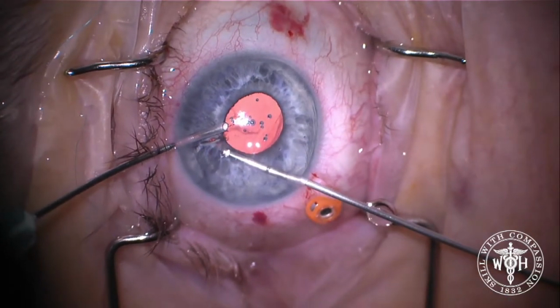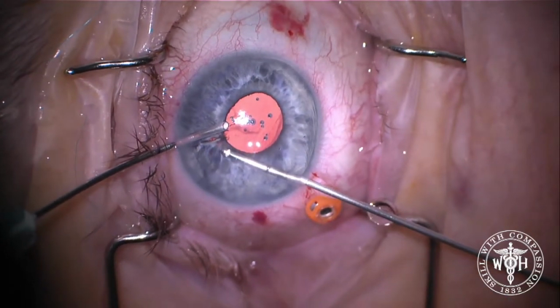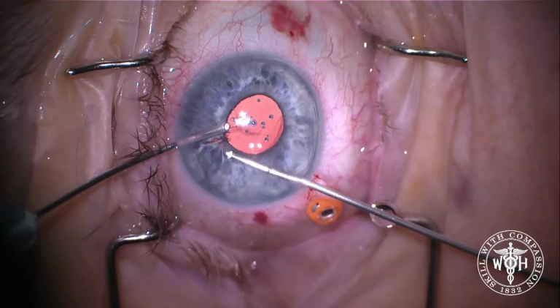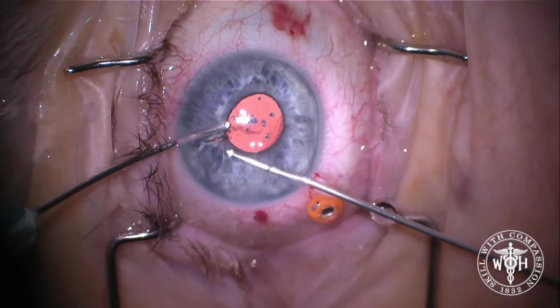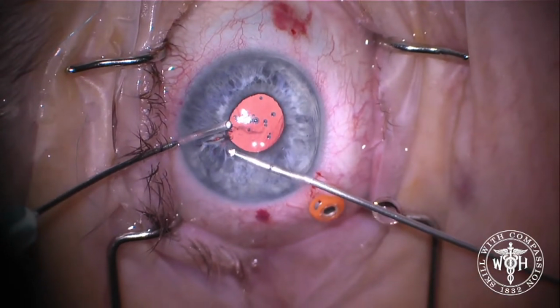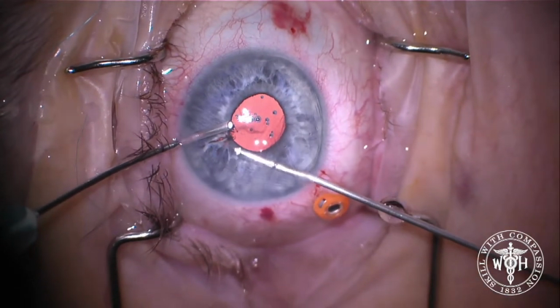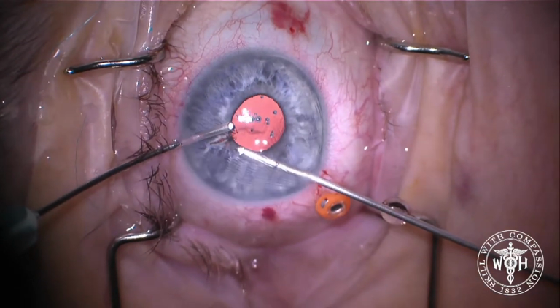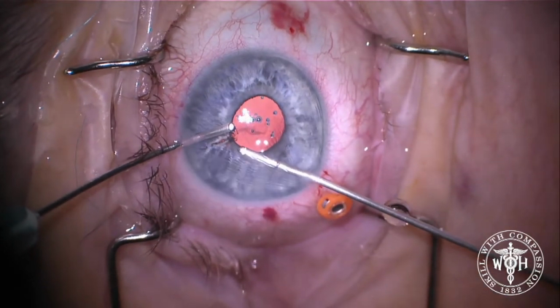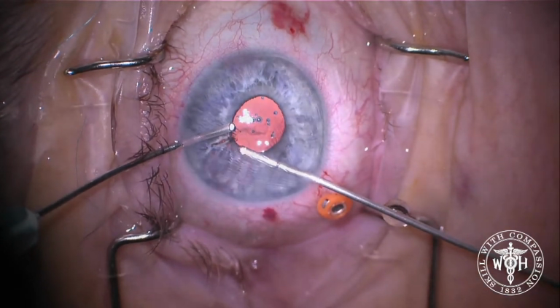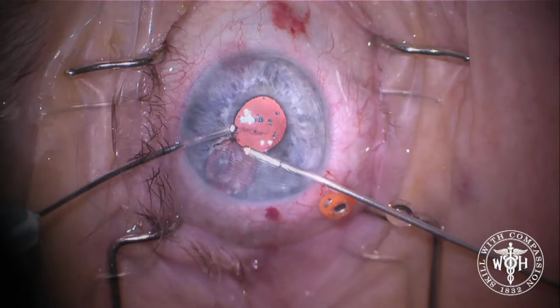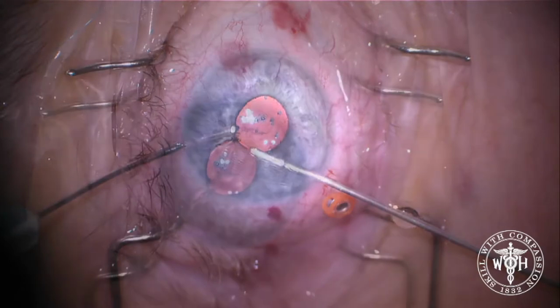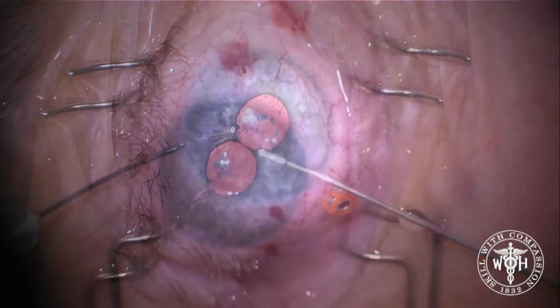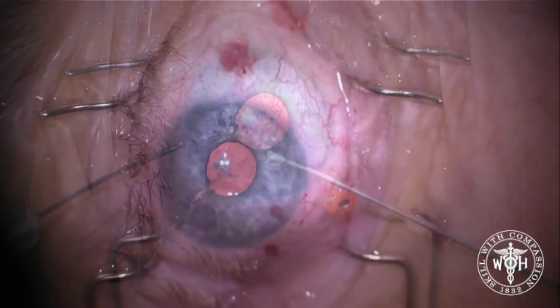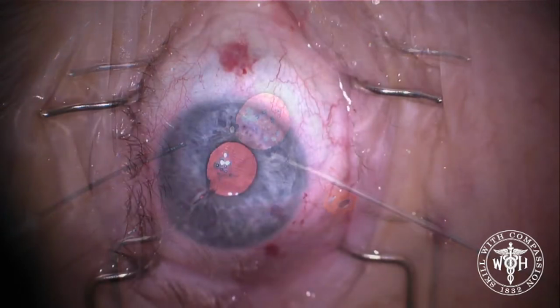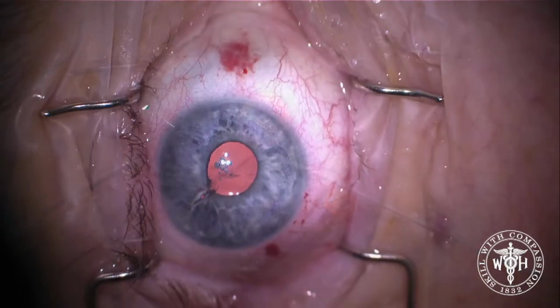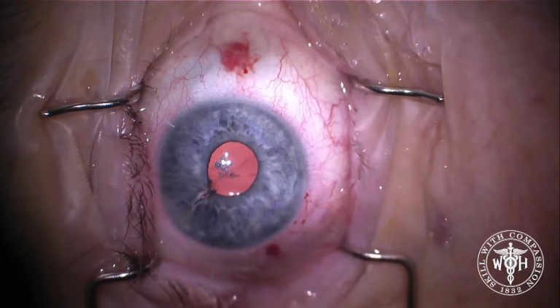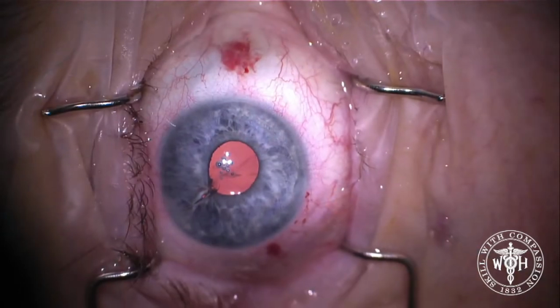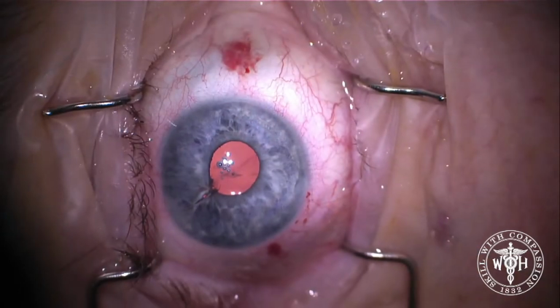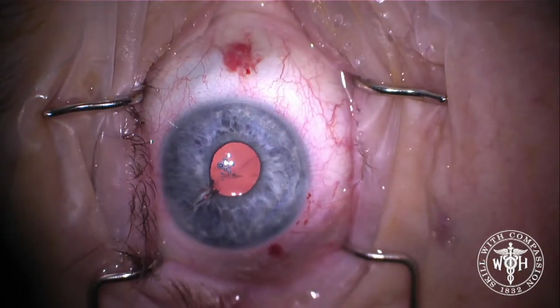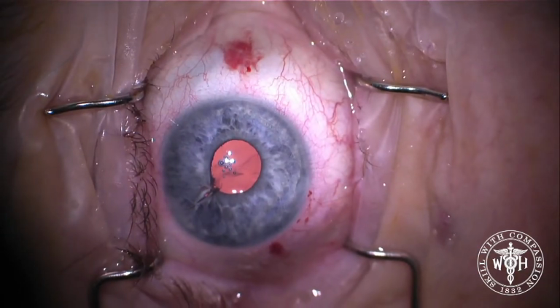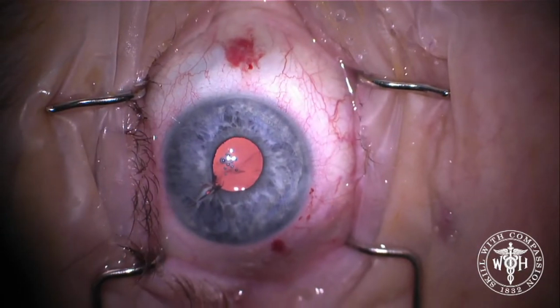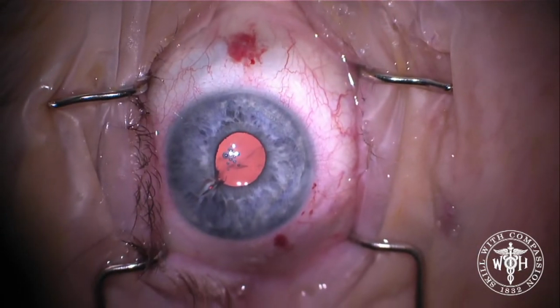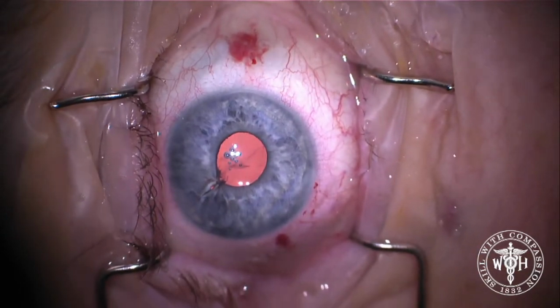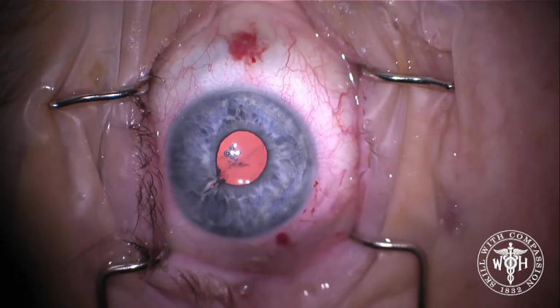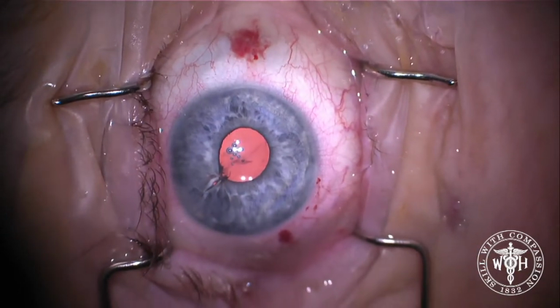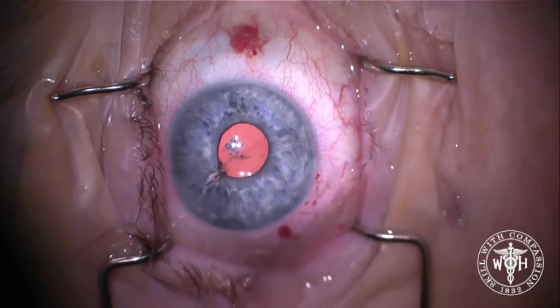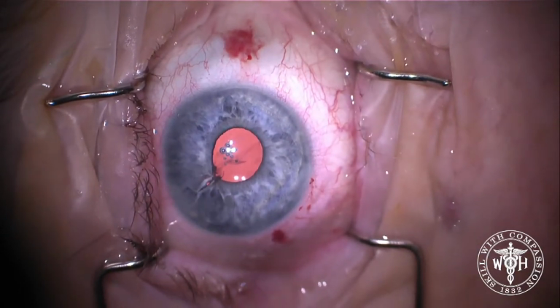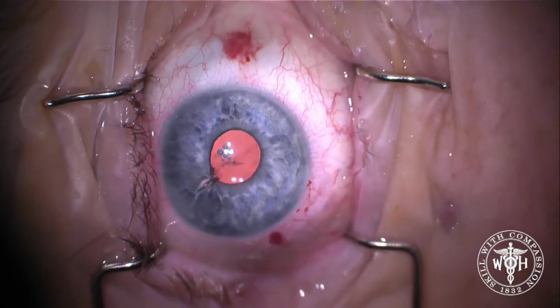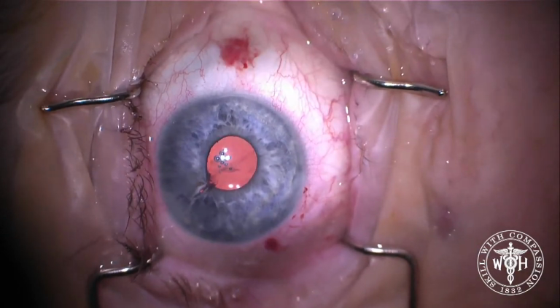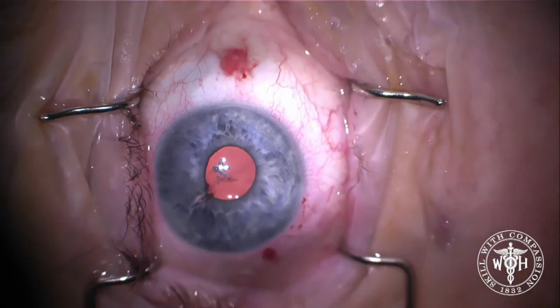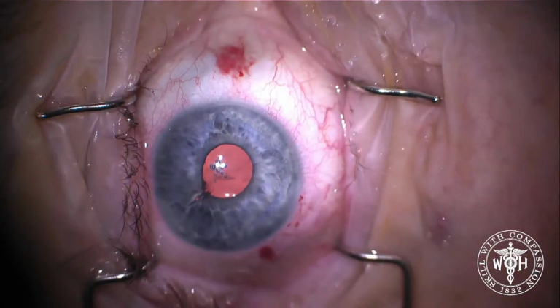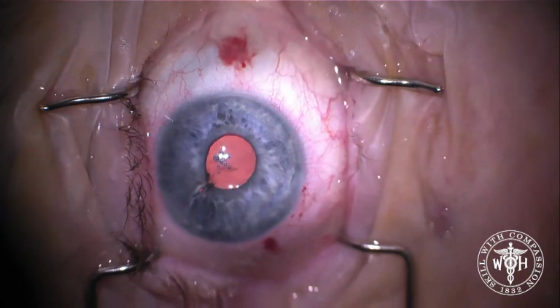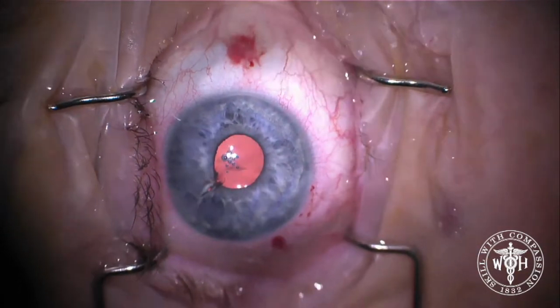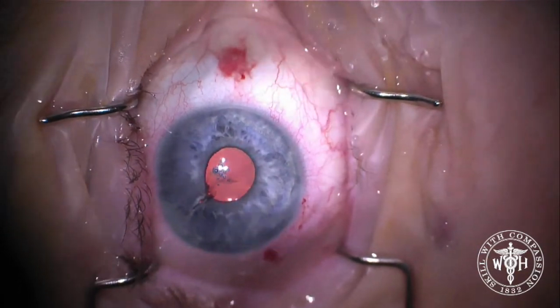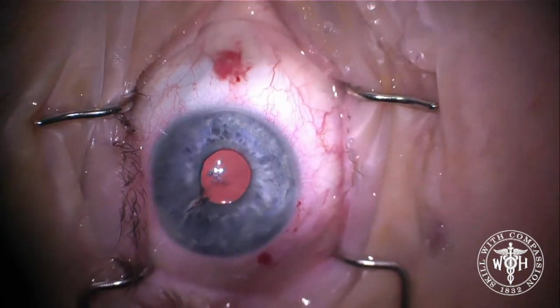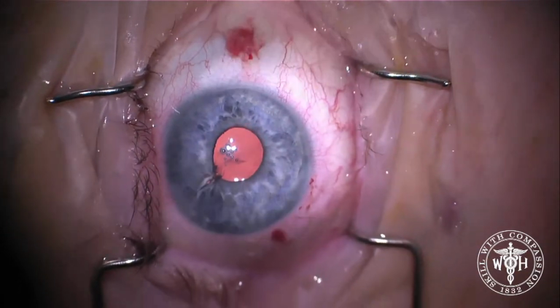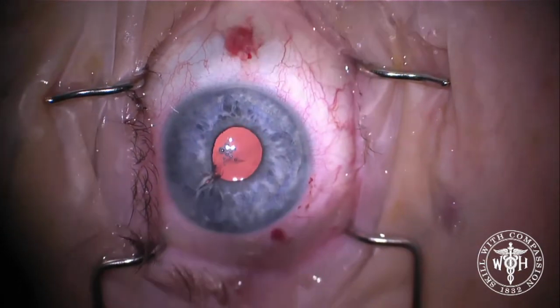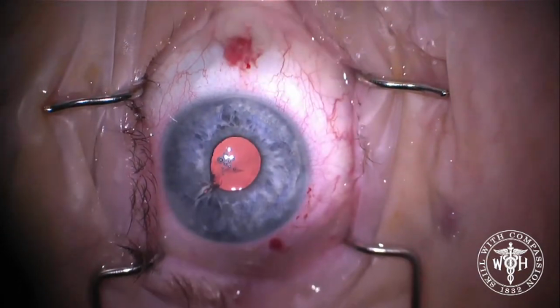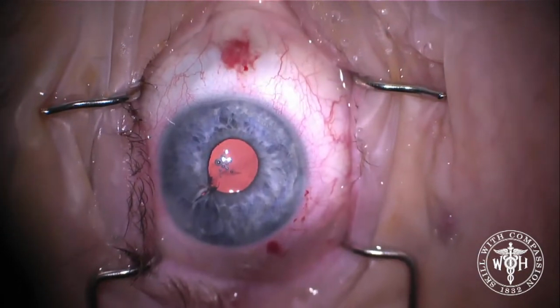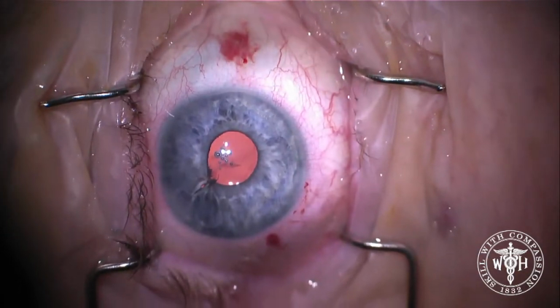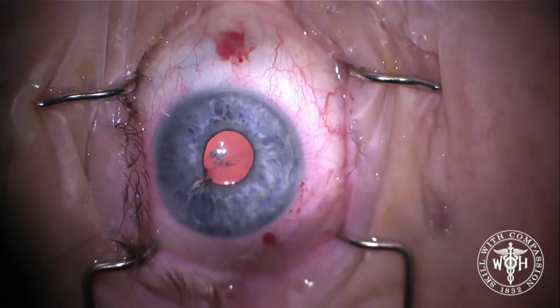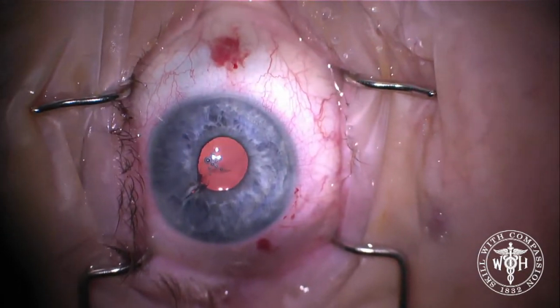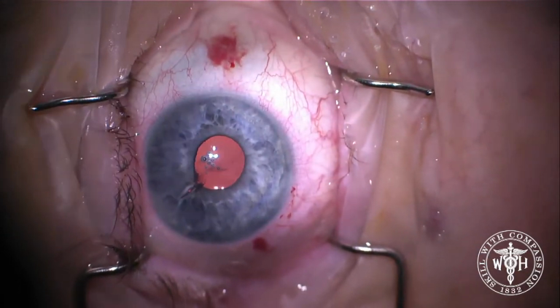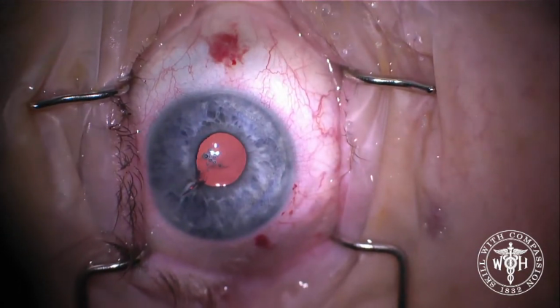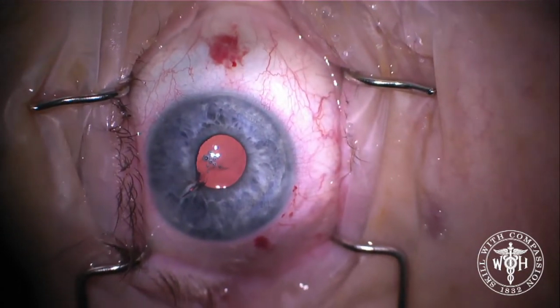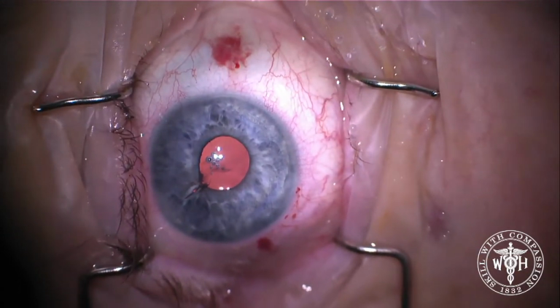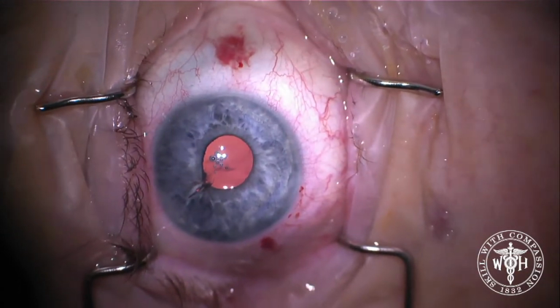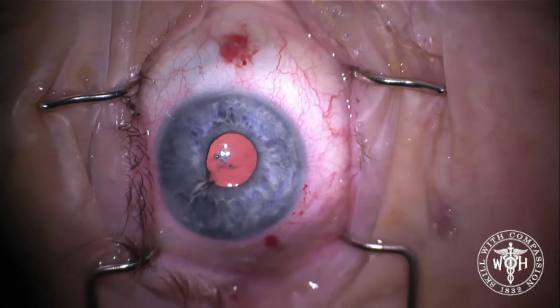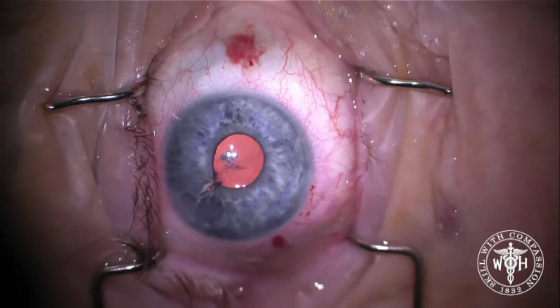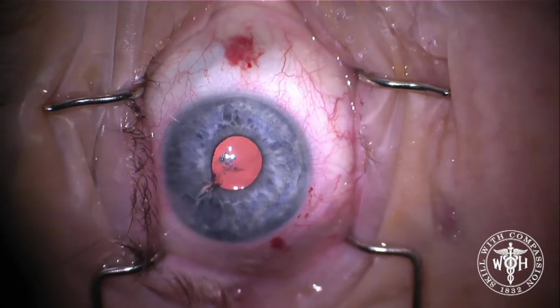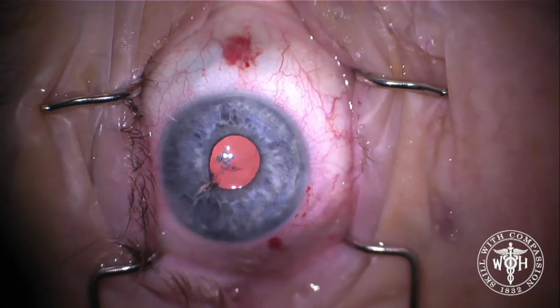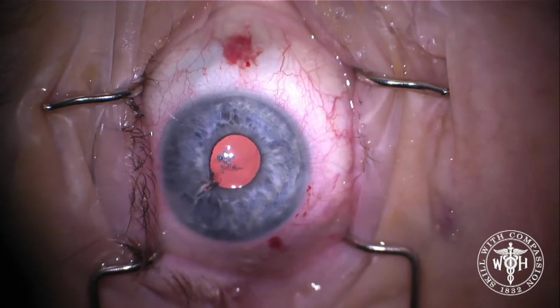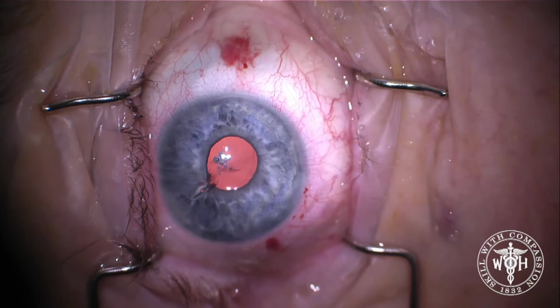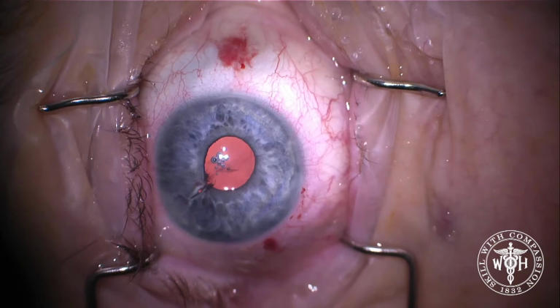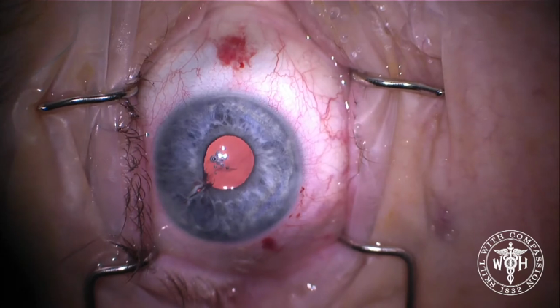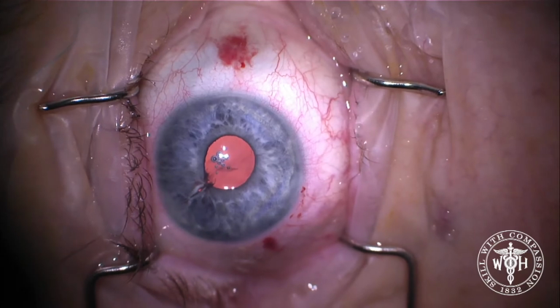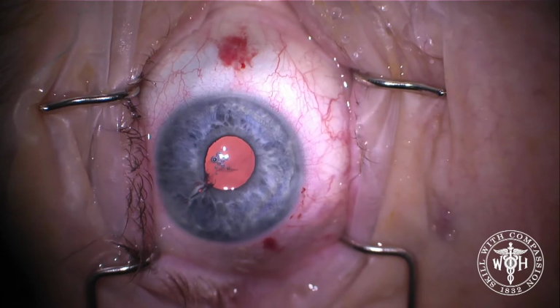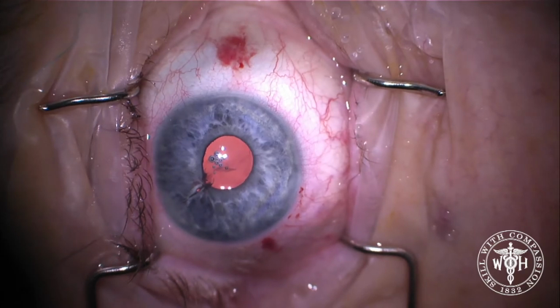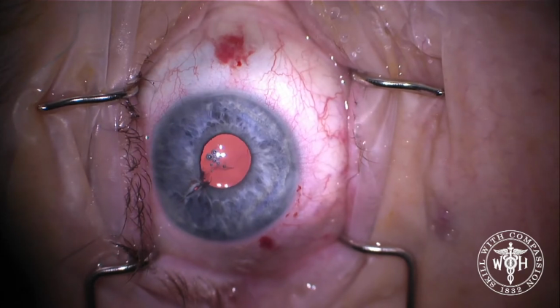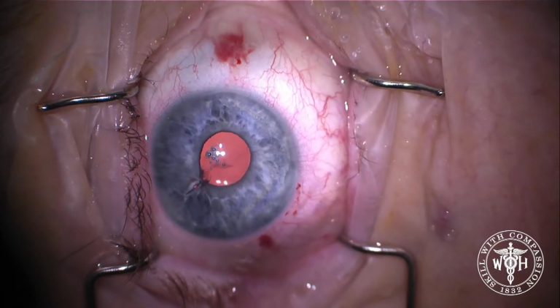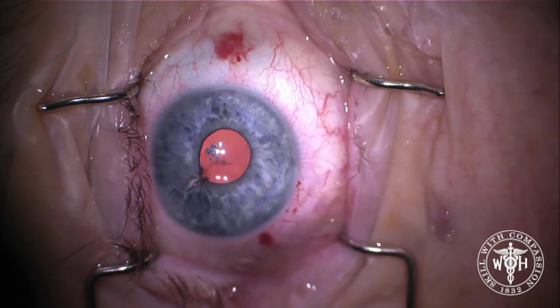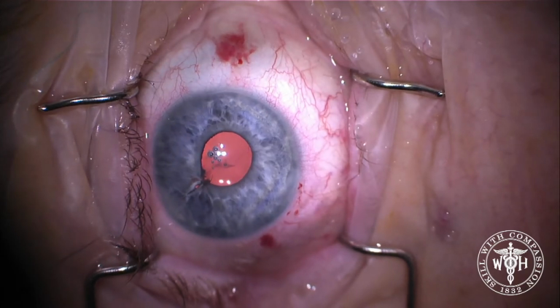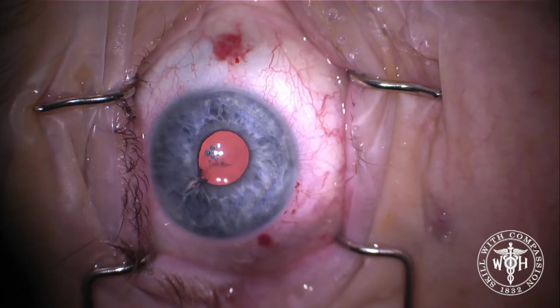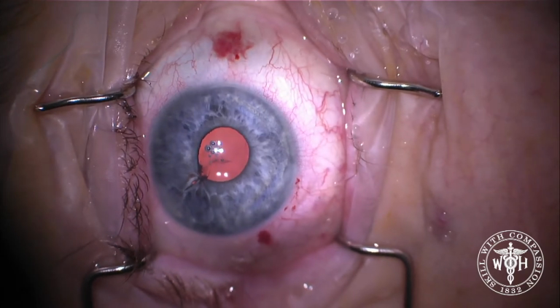At the end, a couple of simple techniques coming together to make a very nice outcome with a centered lens and a round, well-centered pupil. Thanks for watching.